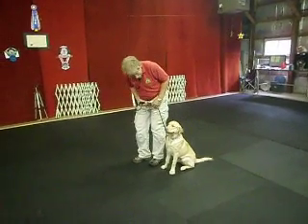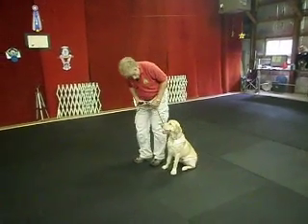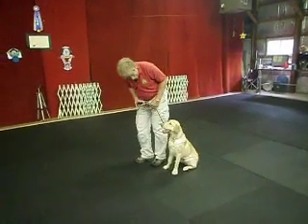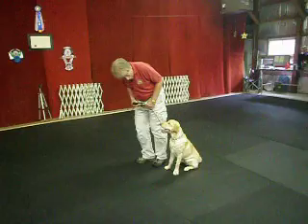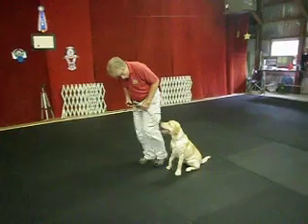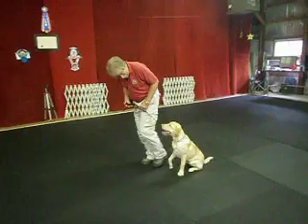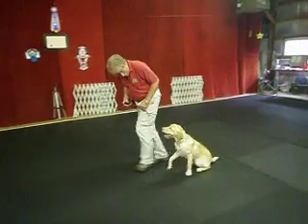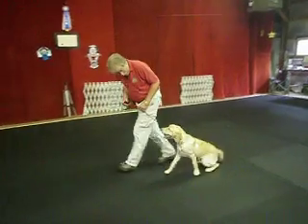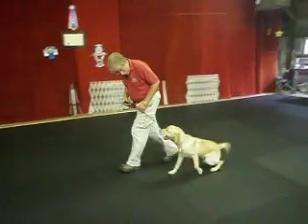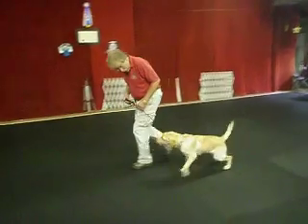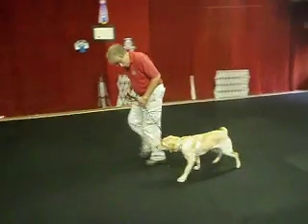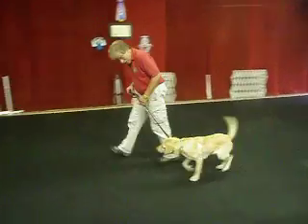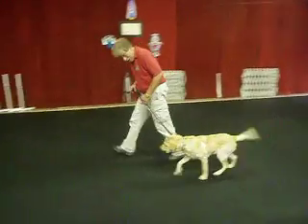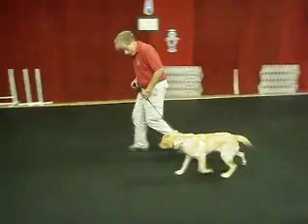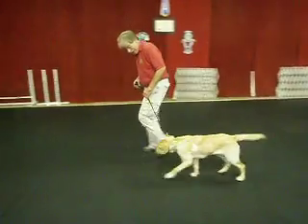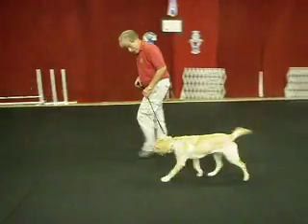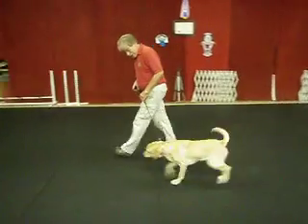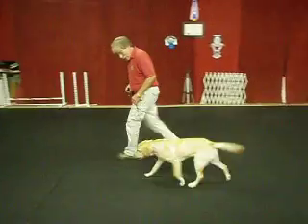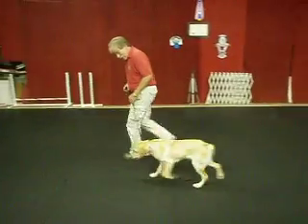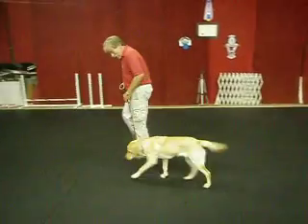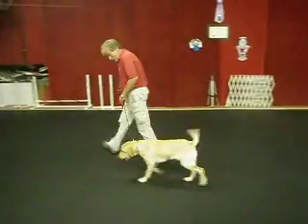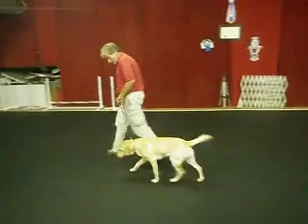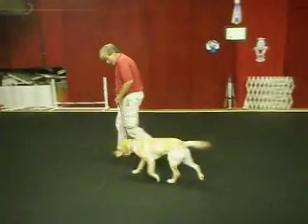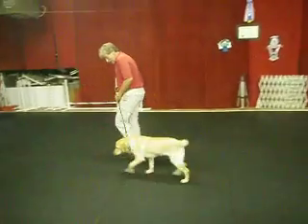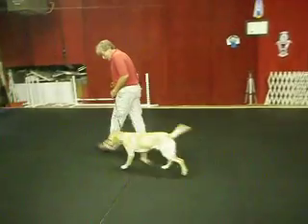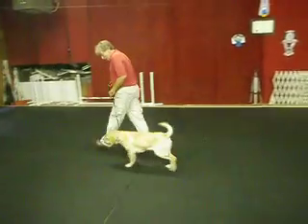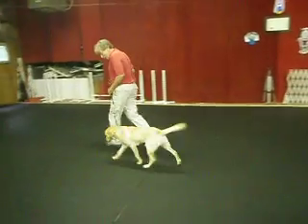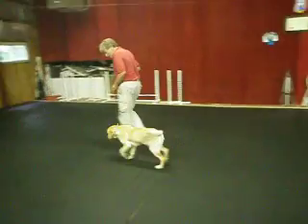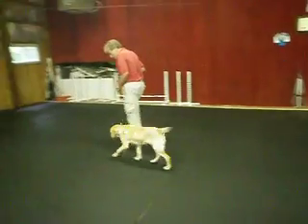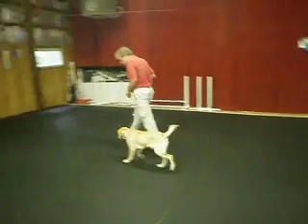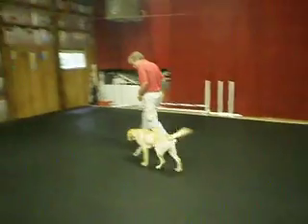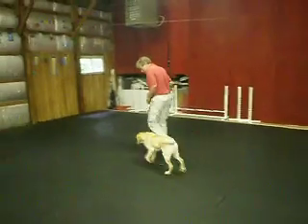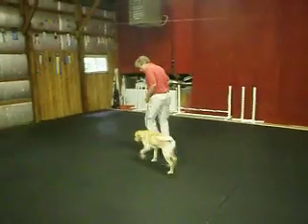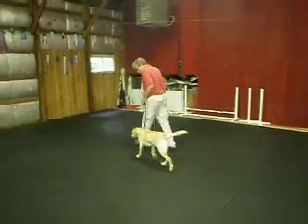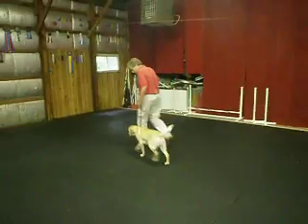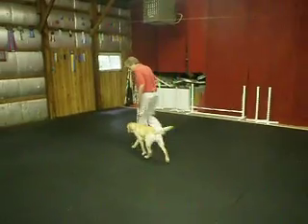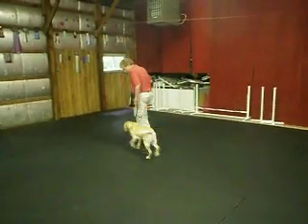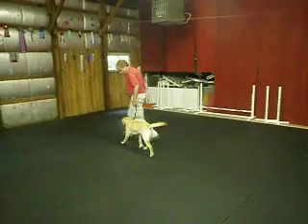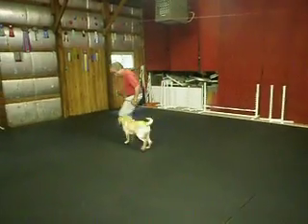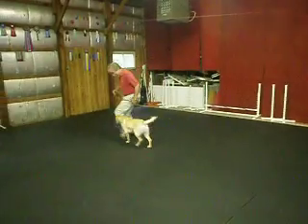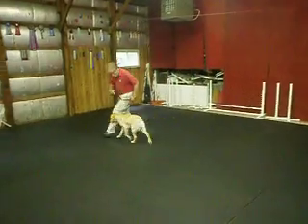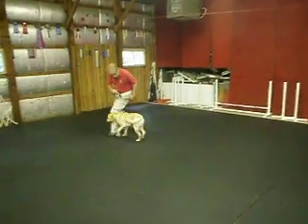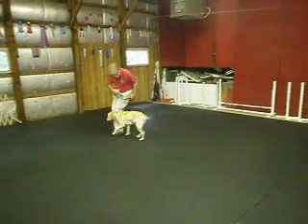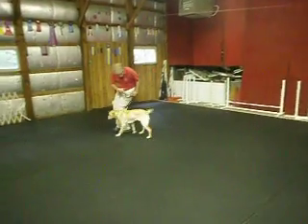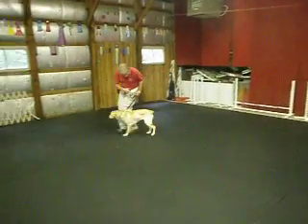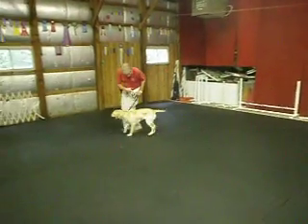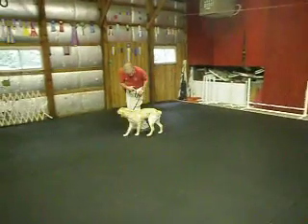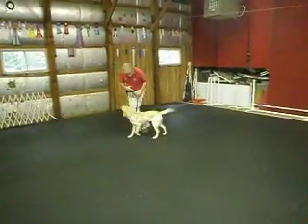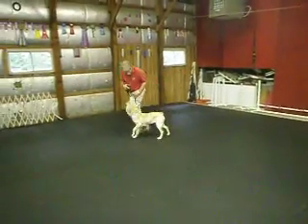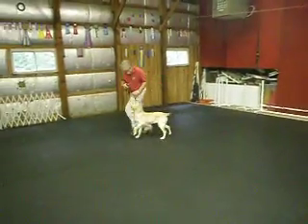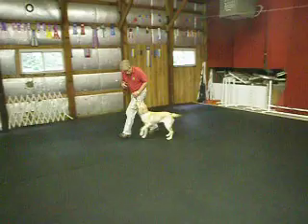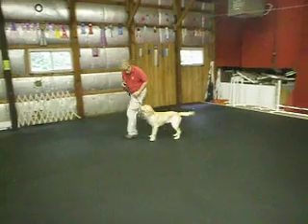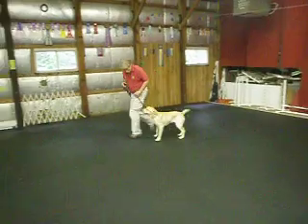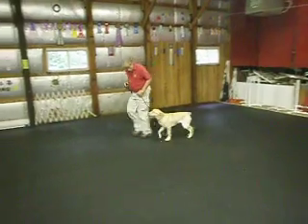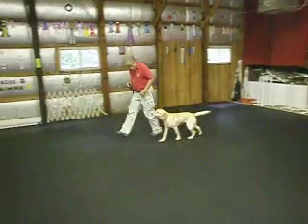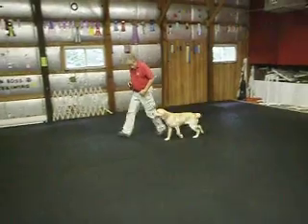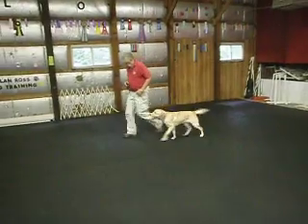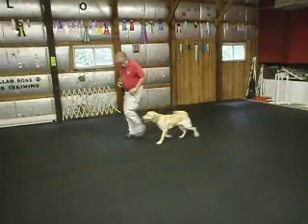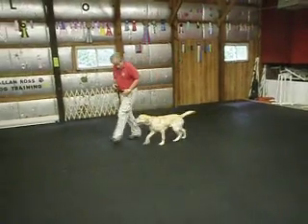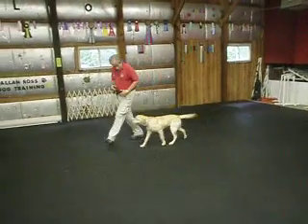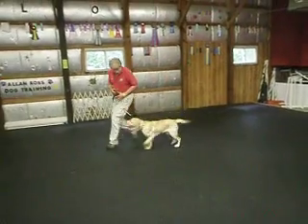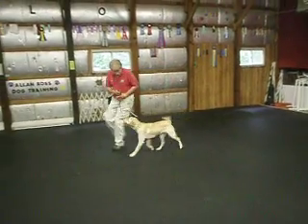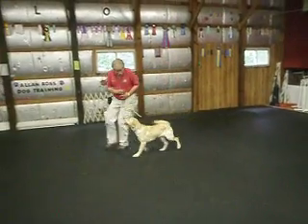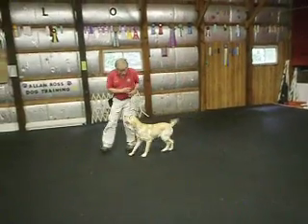Jeannie, heel. Good. Back, watch the rear. Bad girl. Heel.